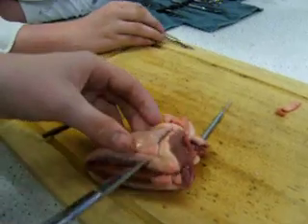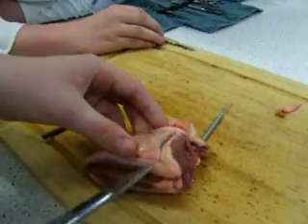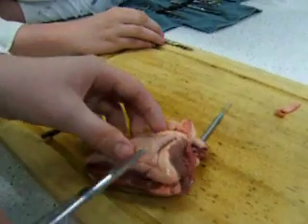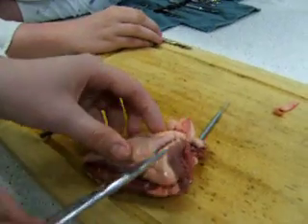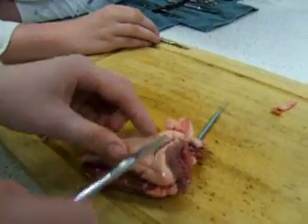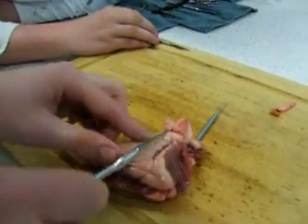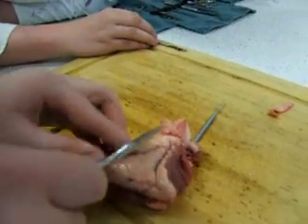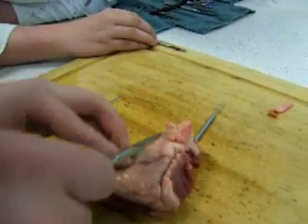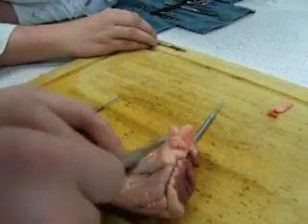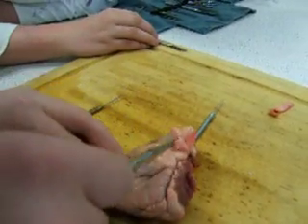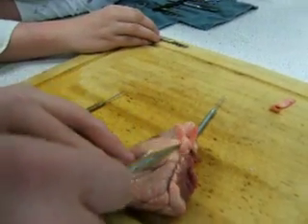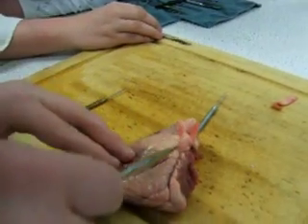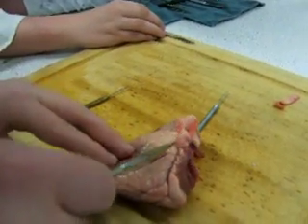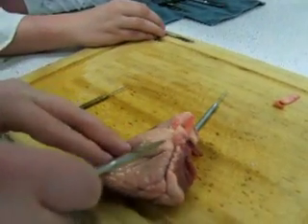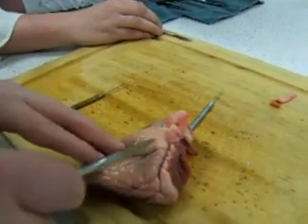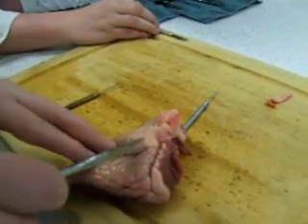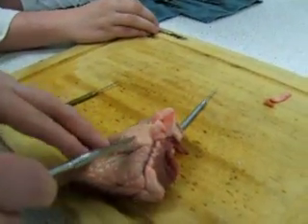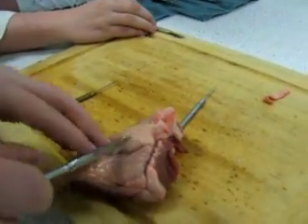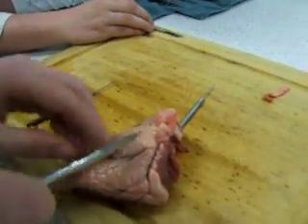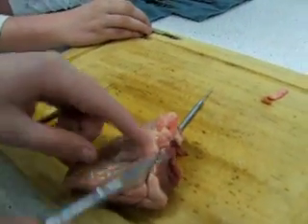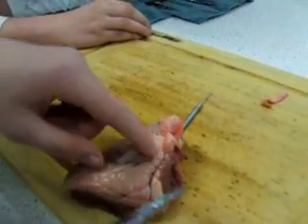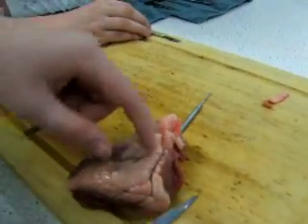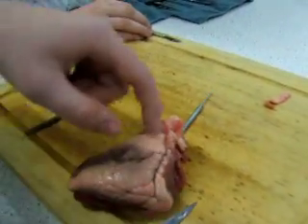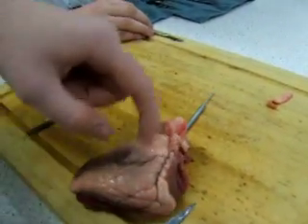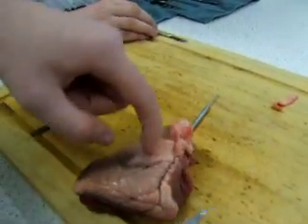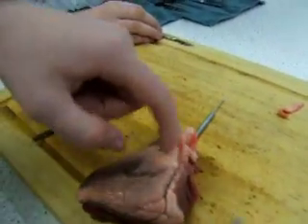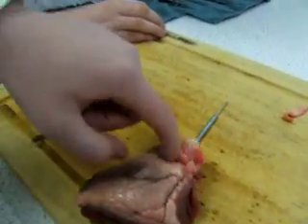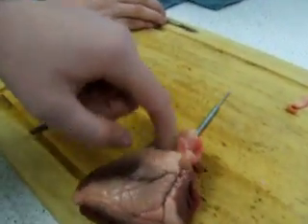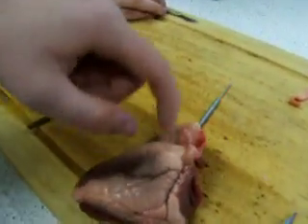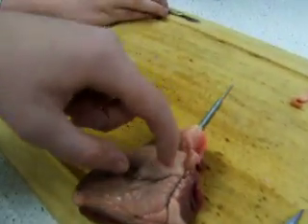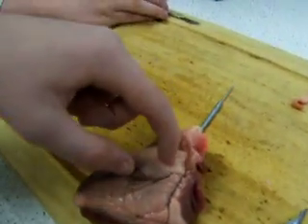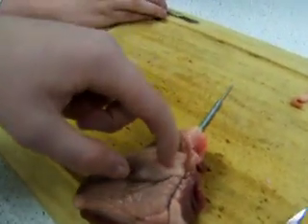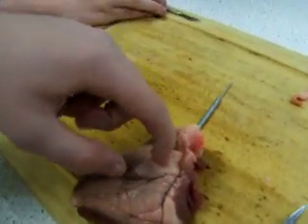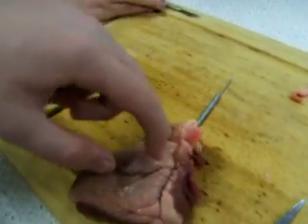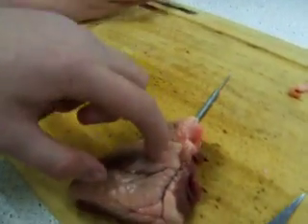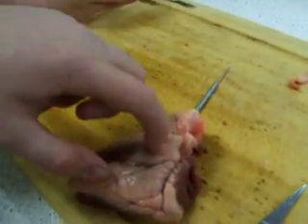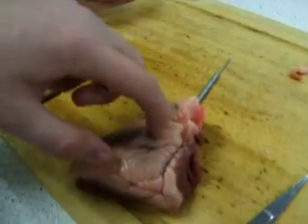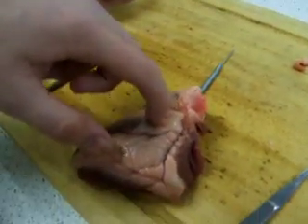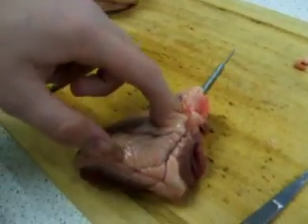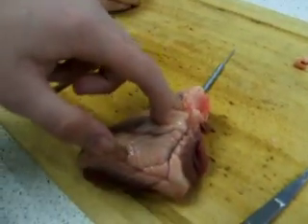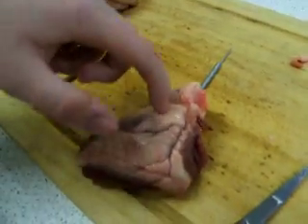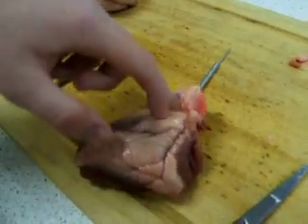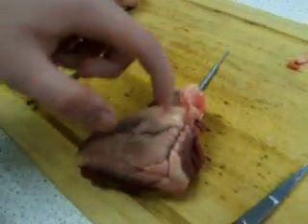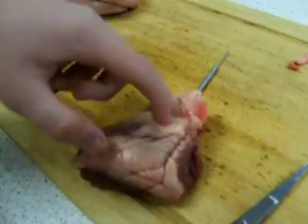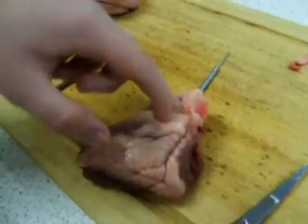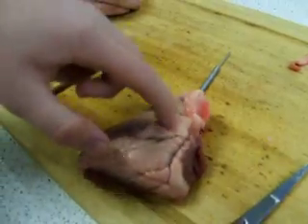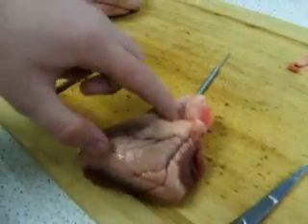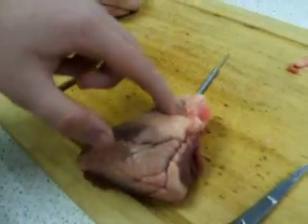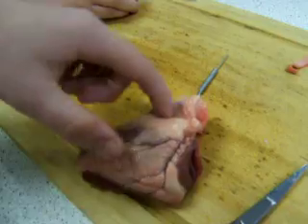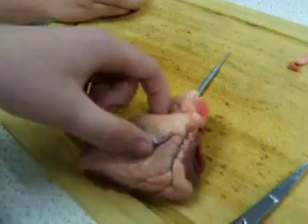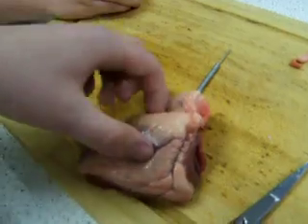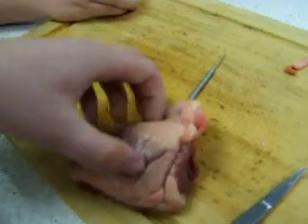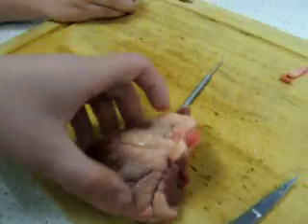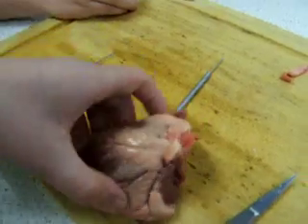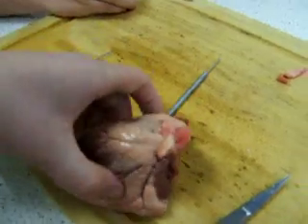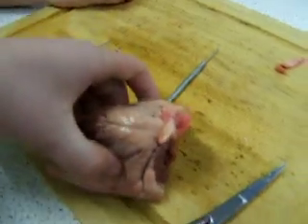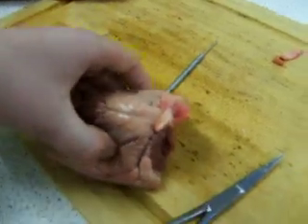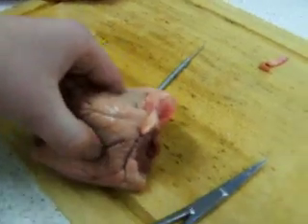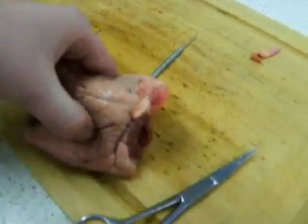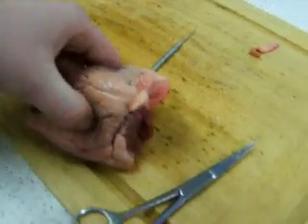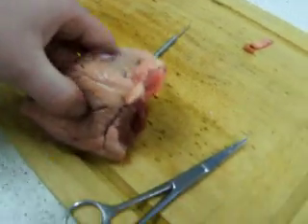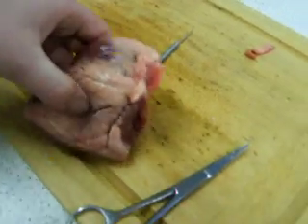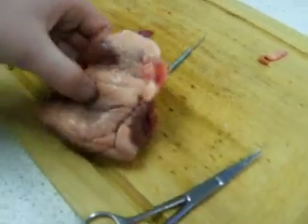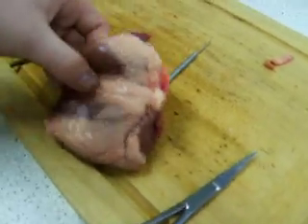Now that there actually feels quite tough, doesn't it? It wouldn't squash at all.